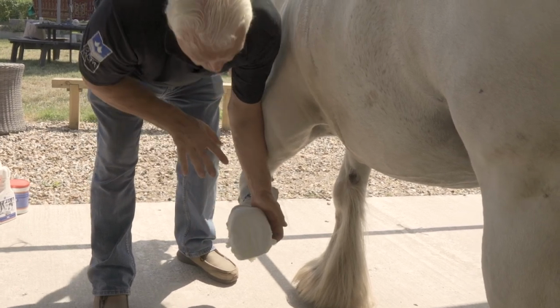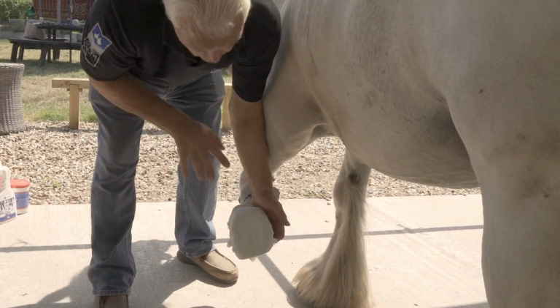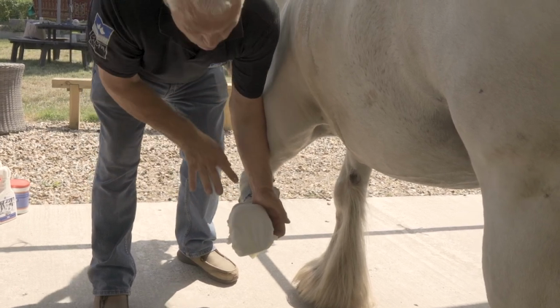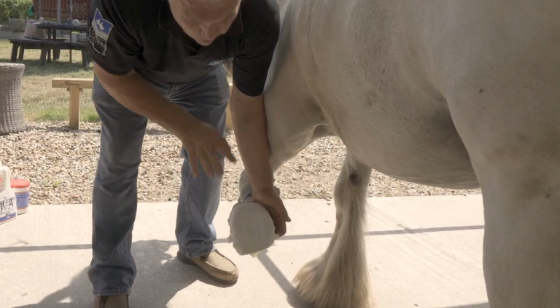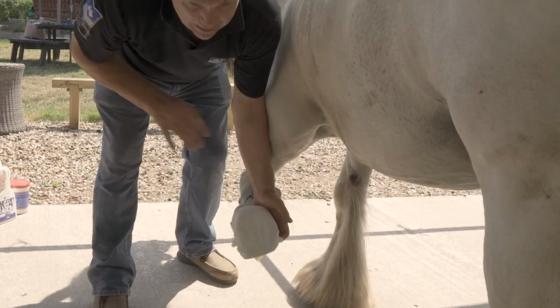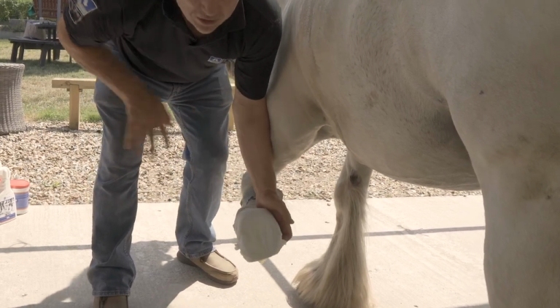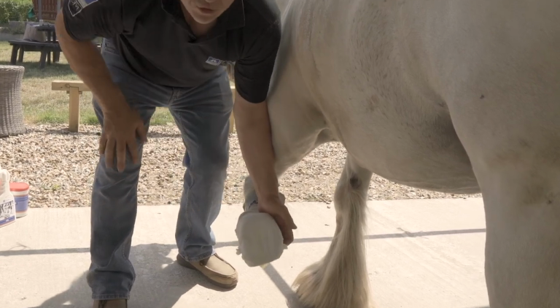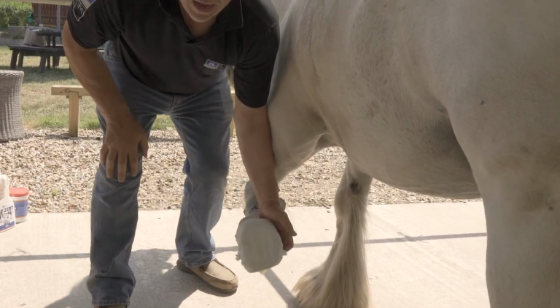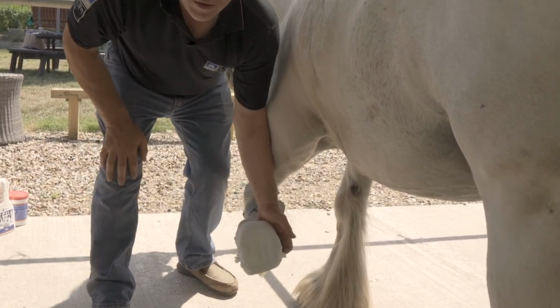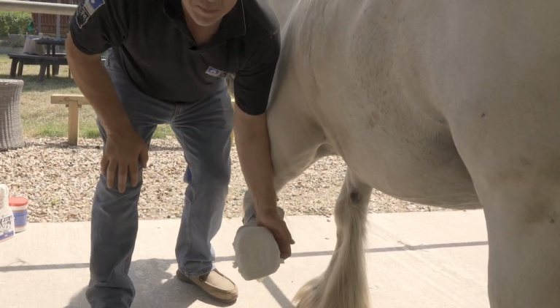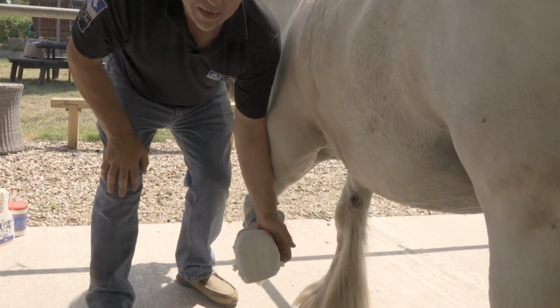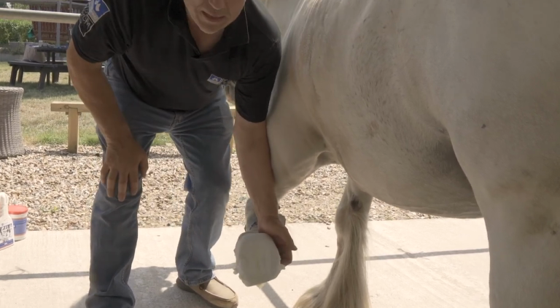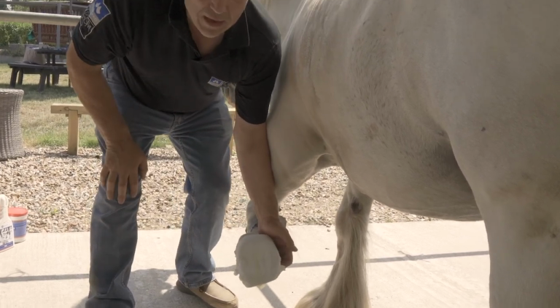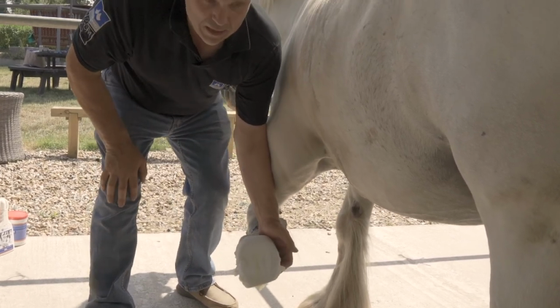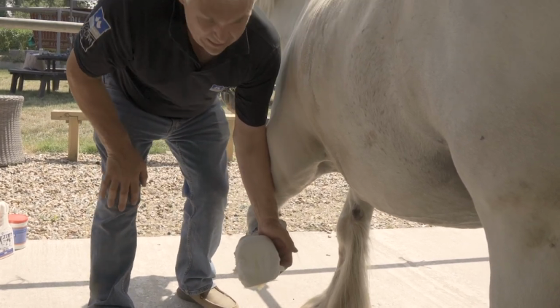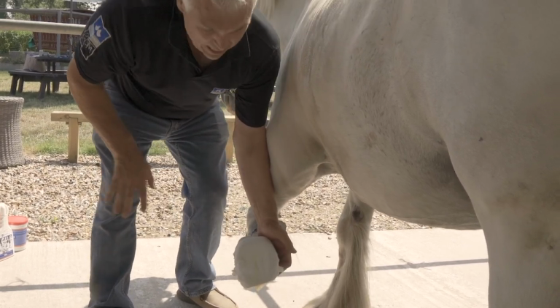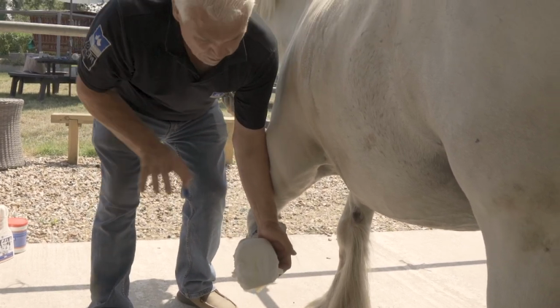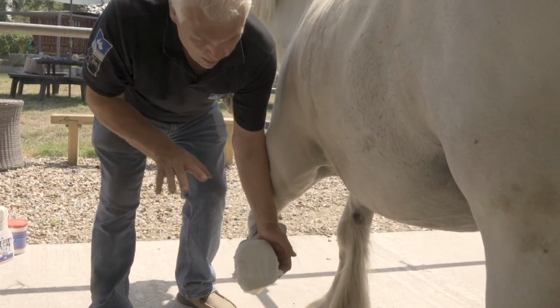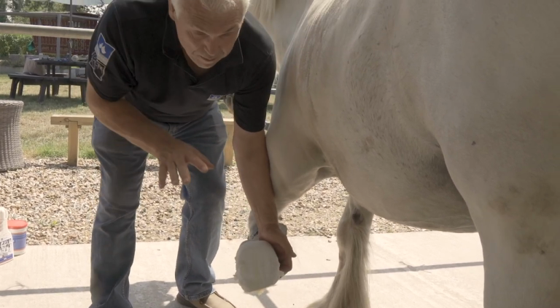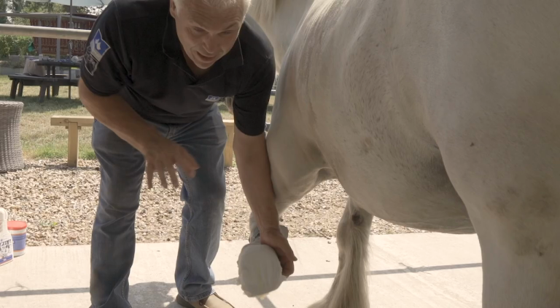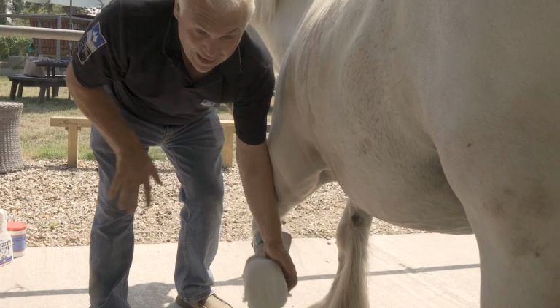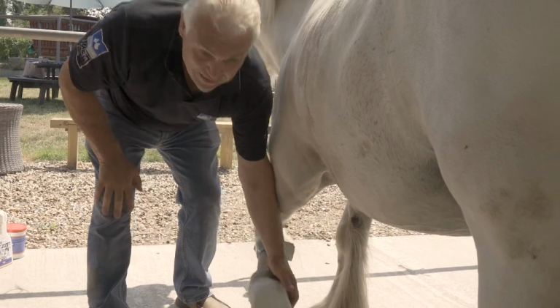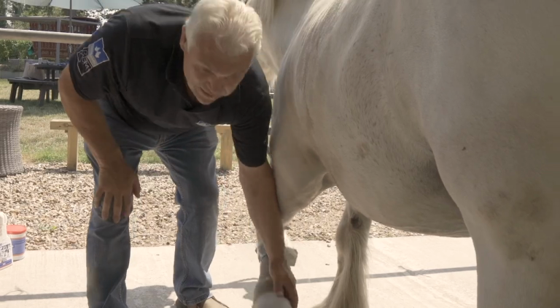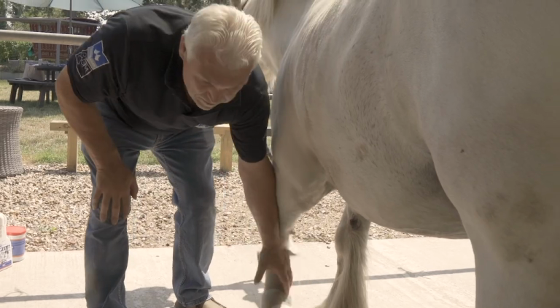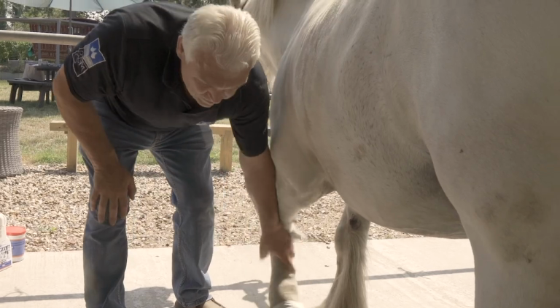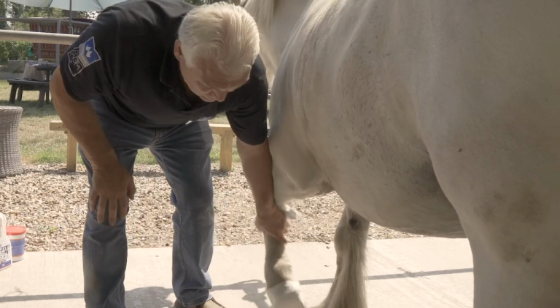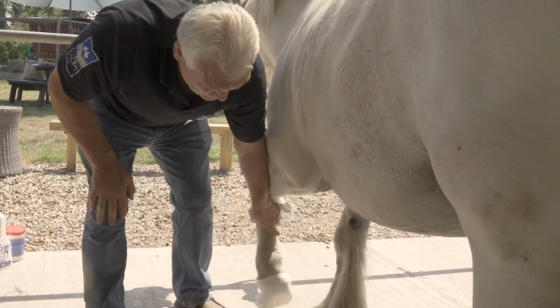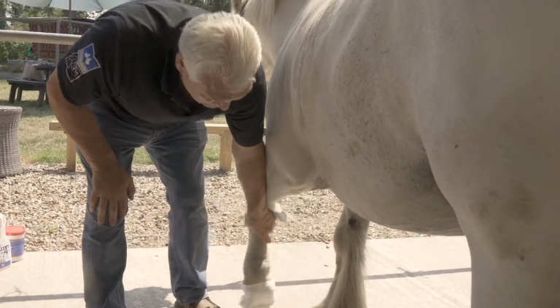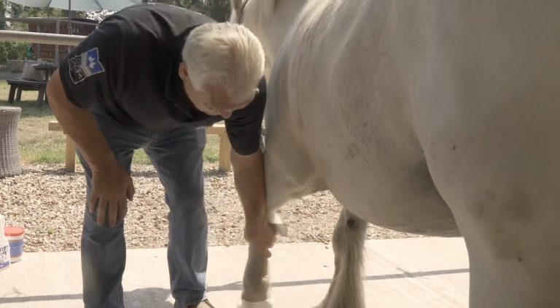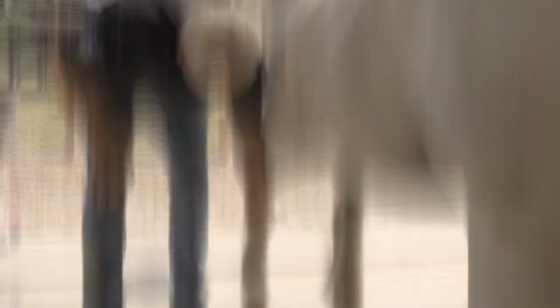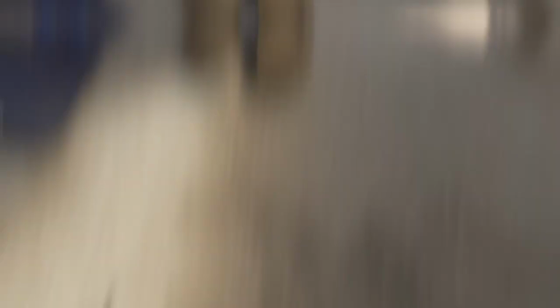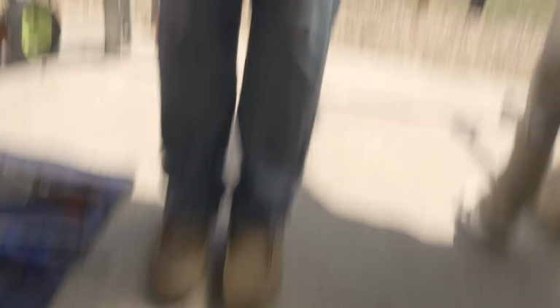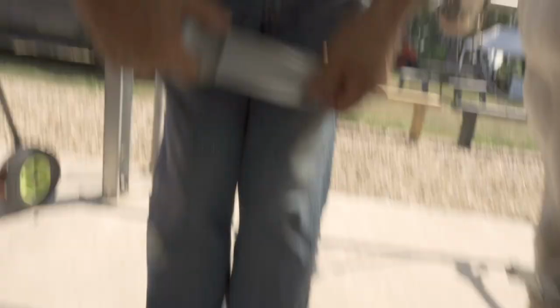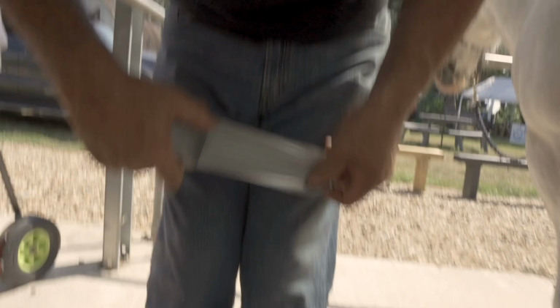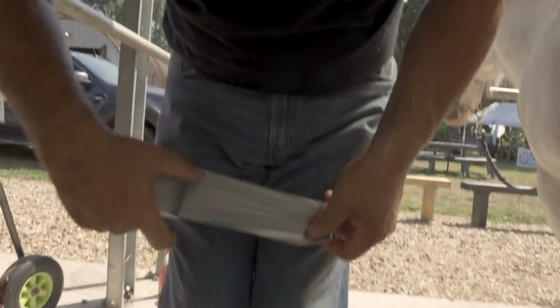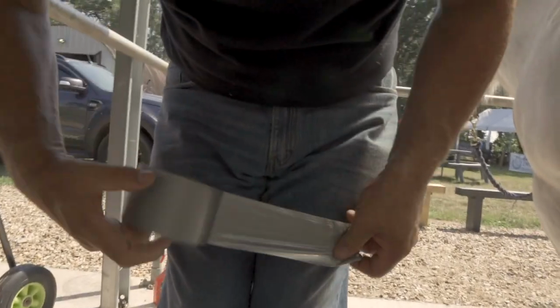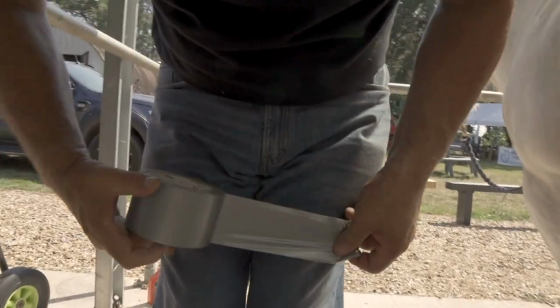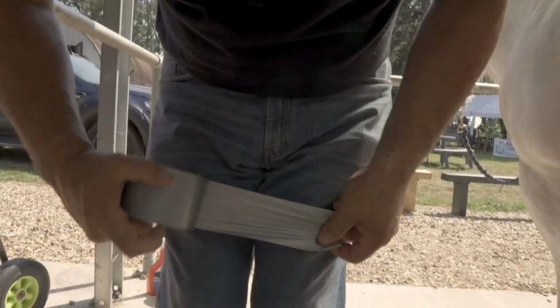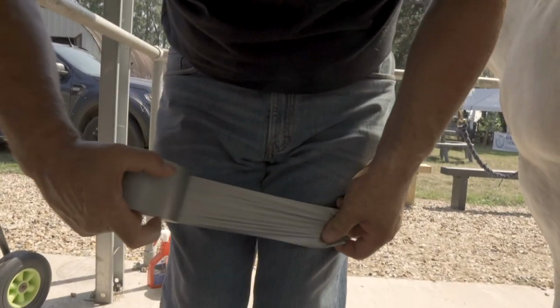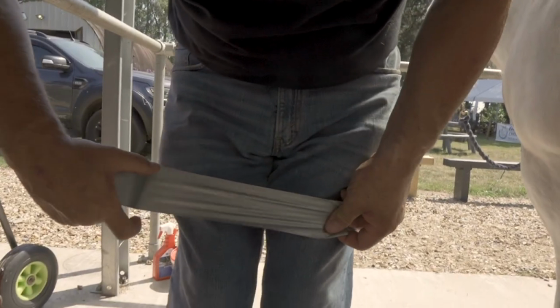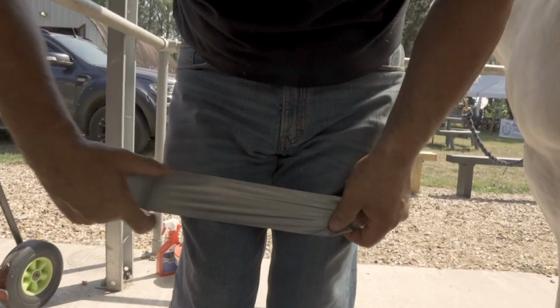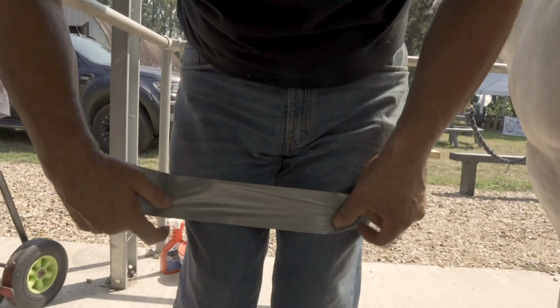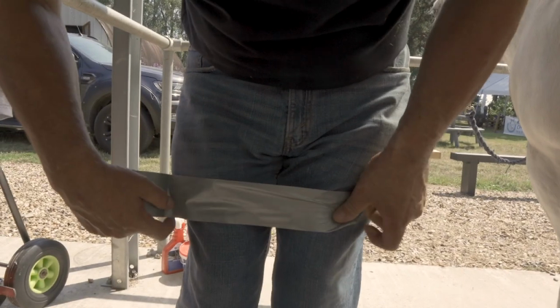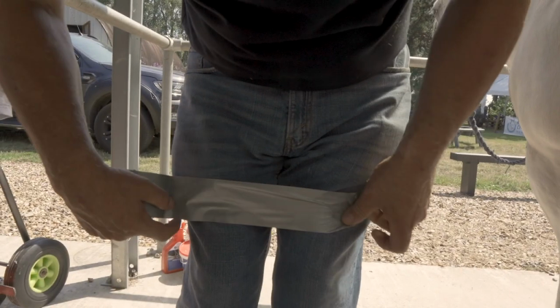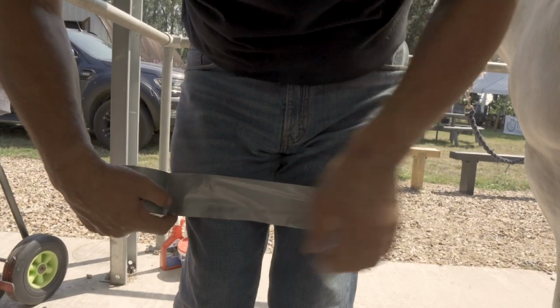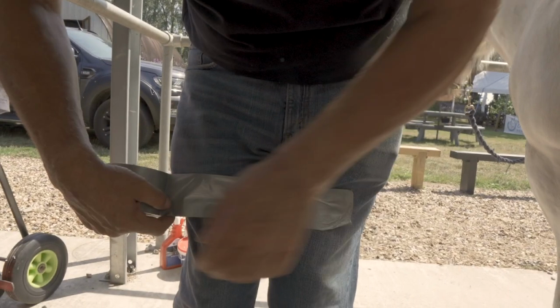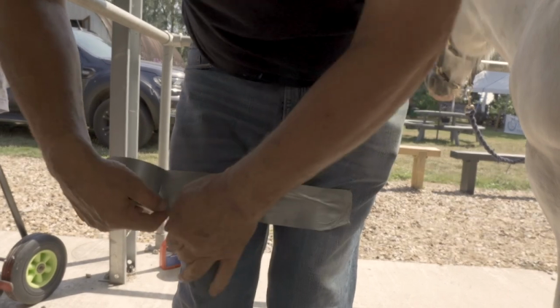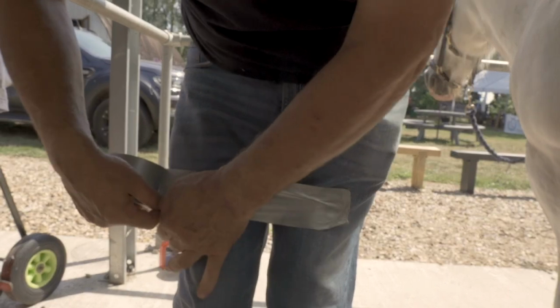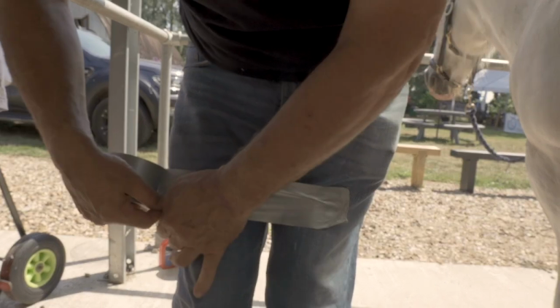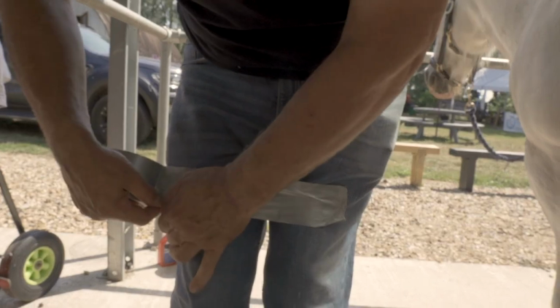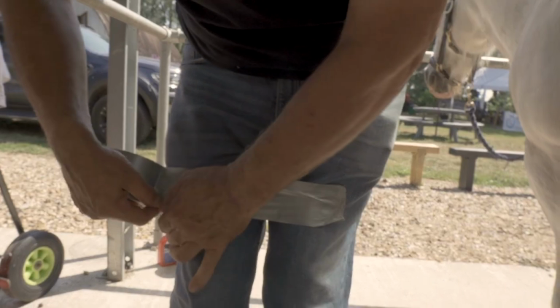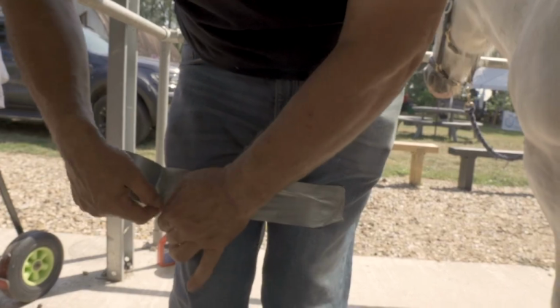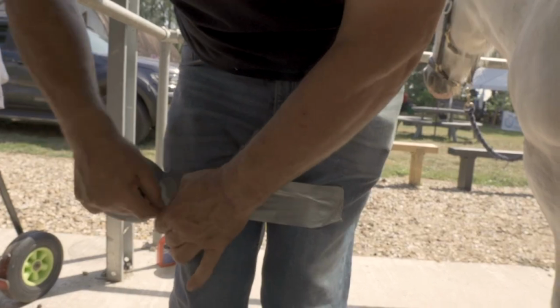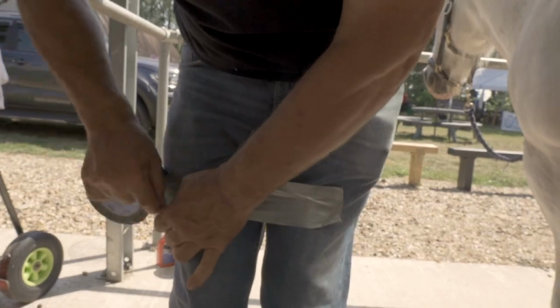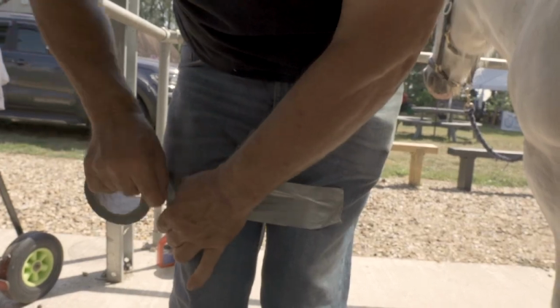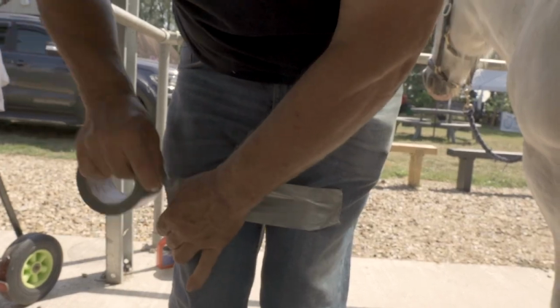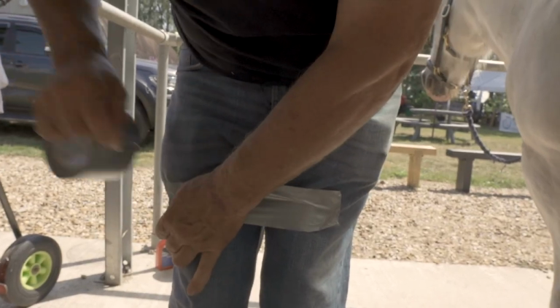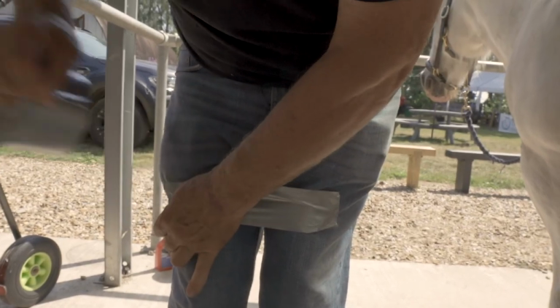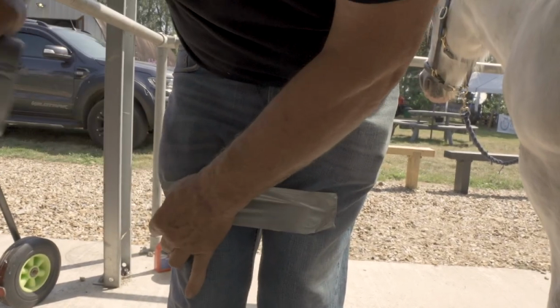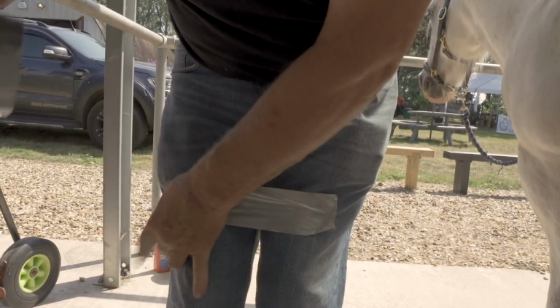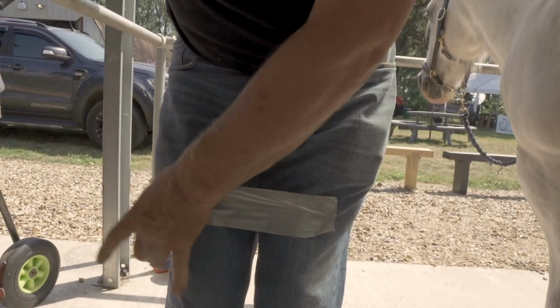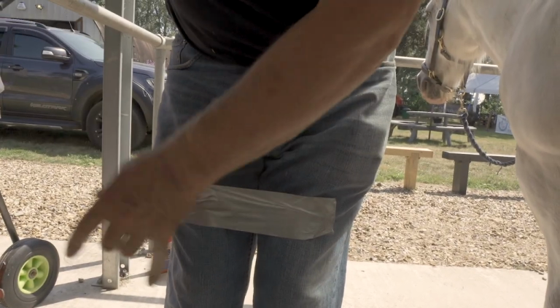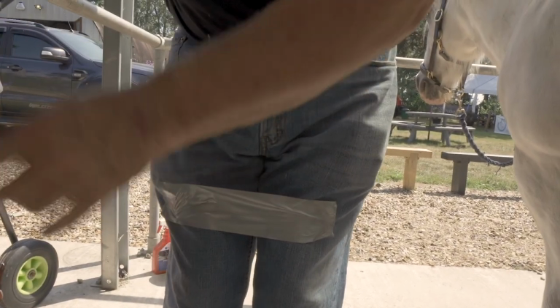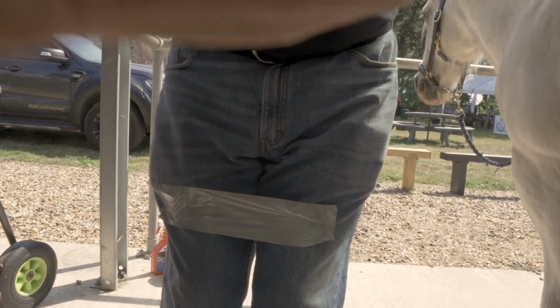What we need to do now is make a duct tape pad, put it on my jeans, and pull it off.